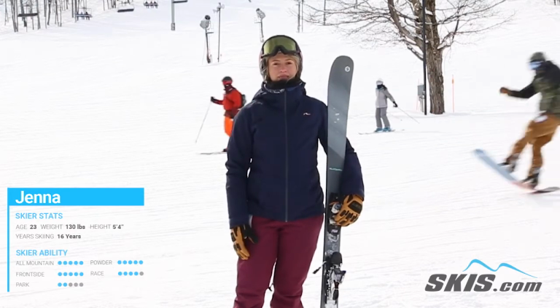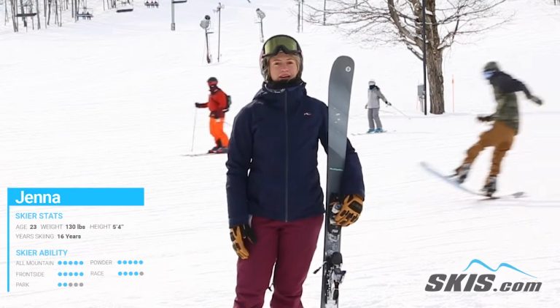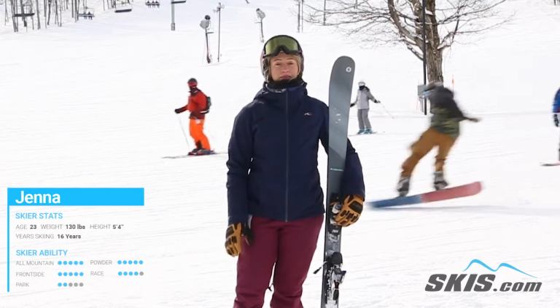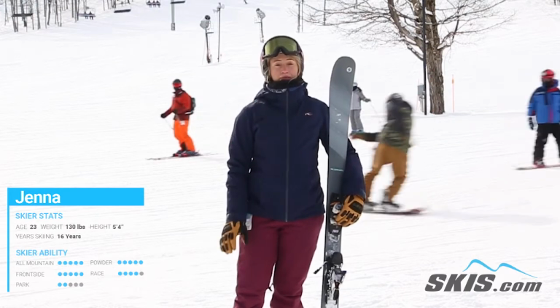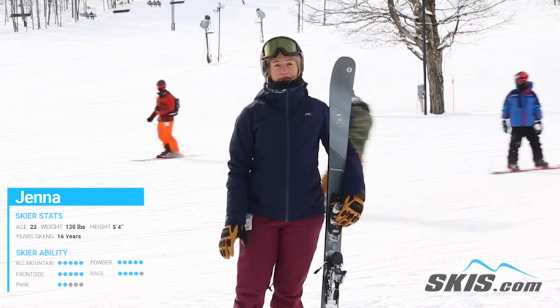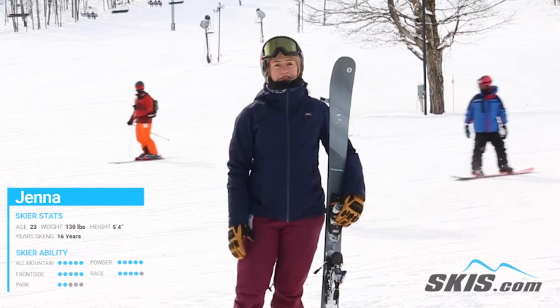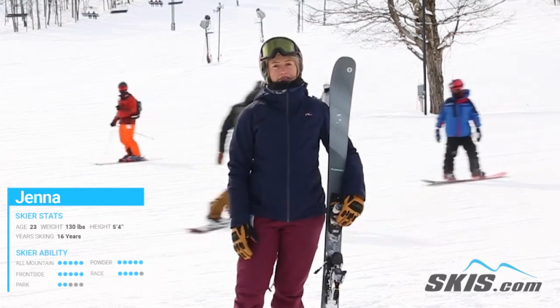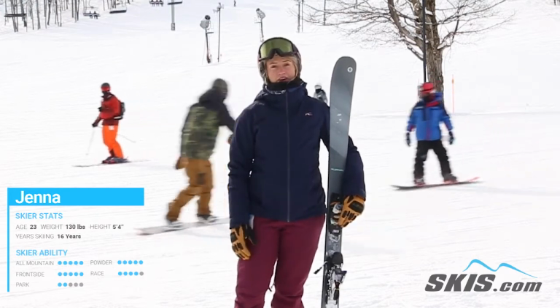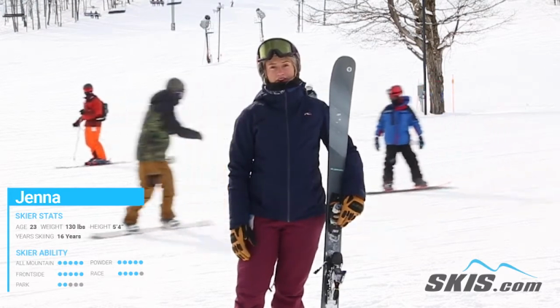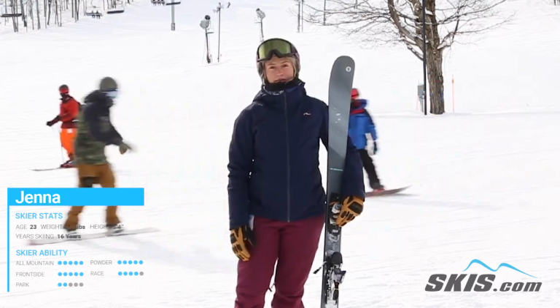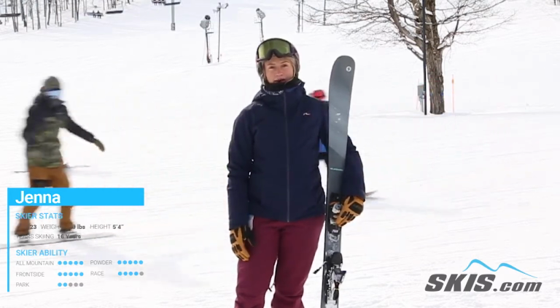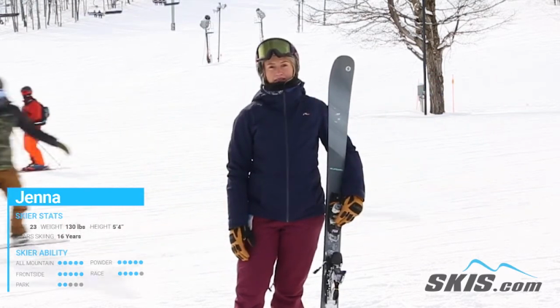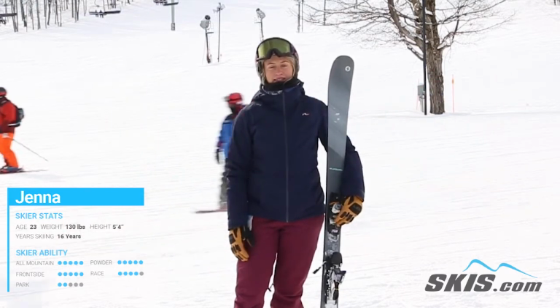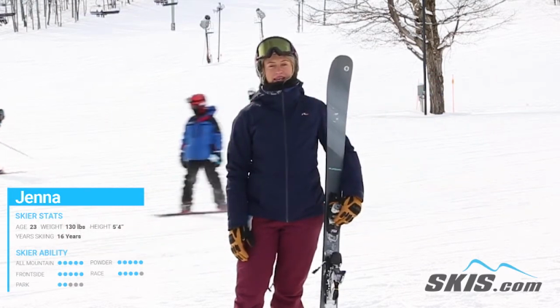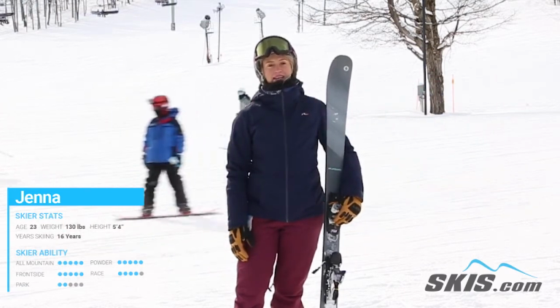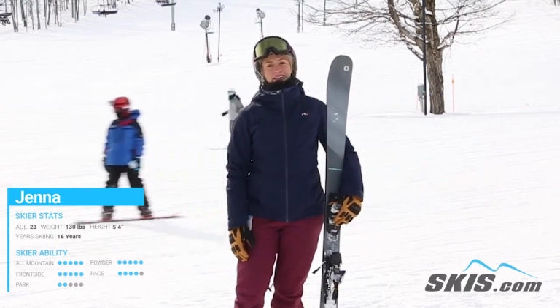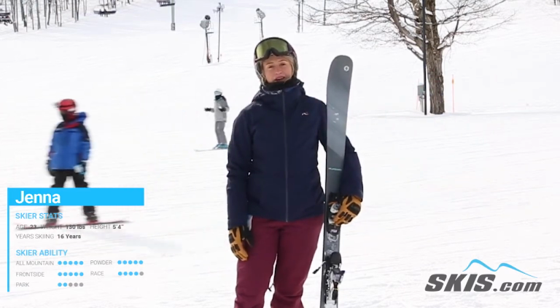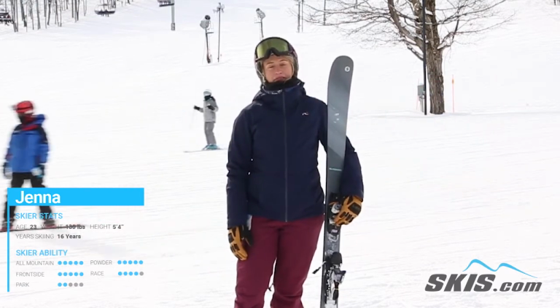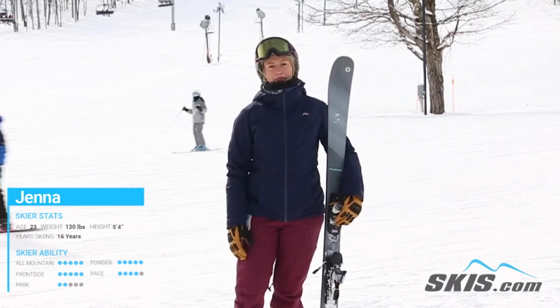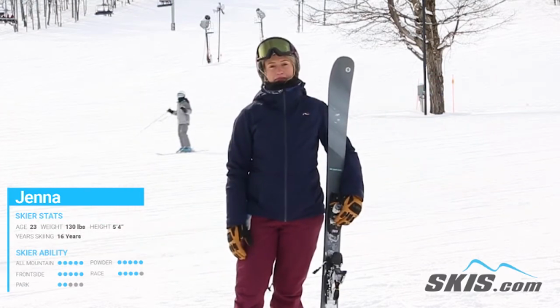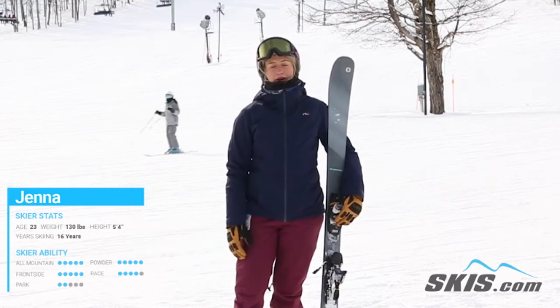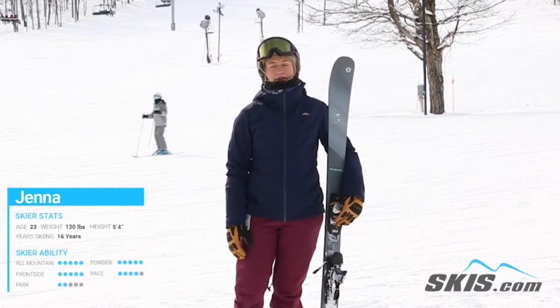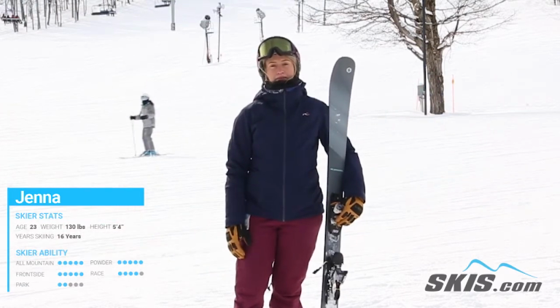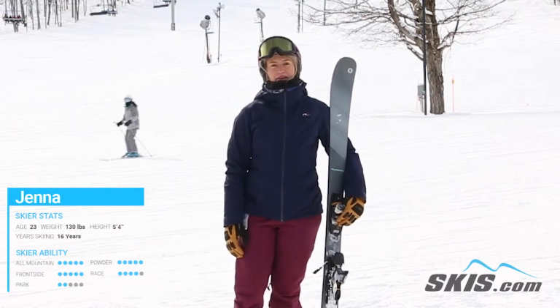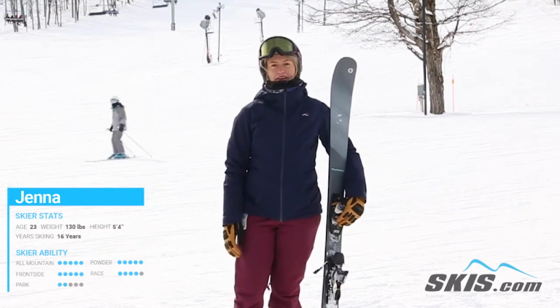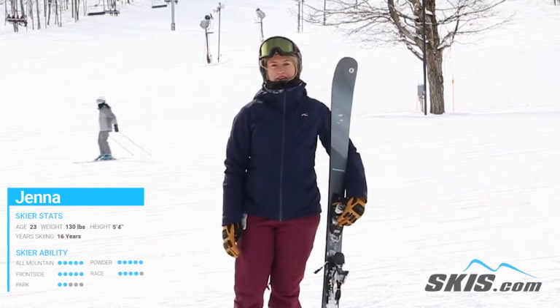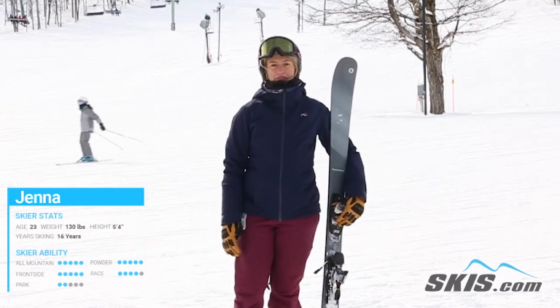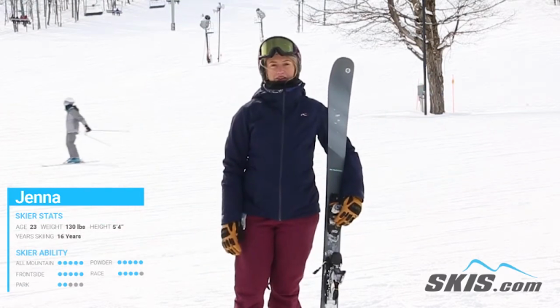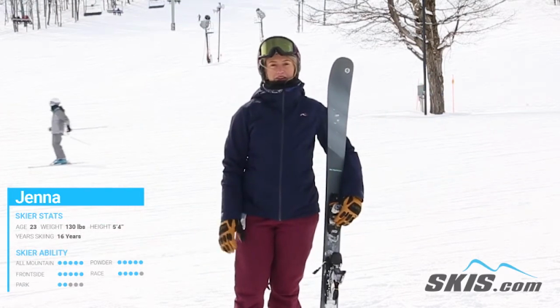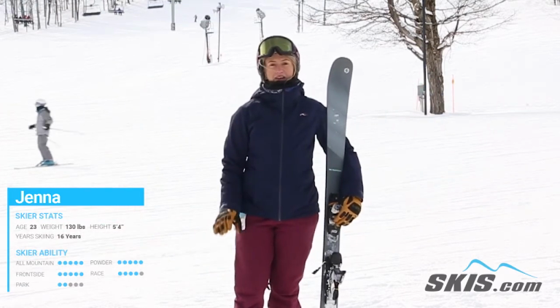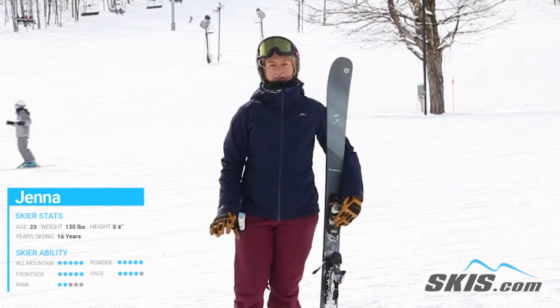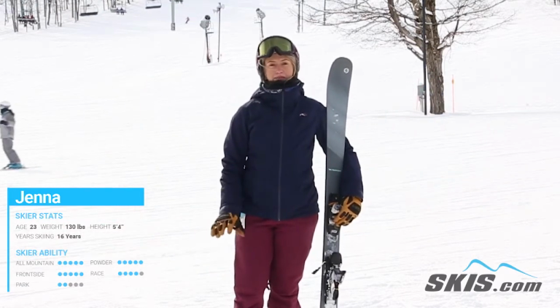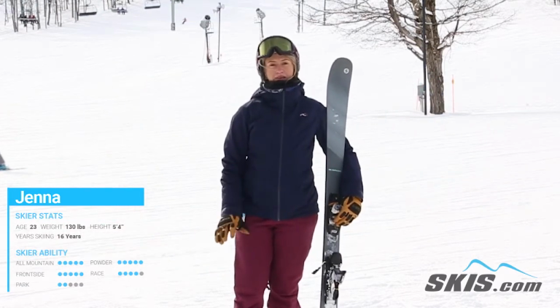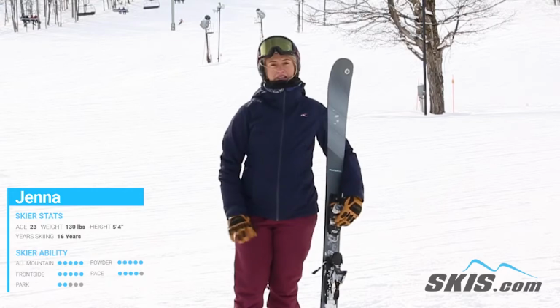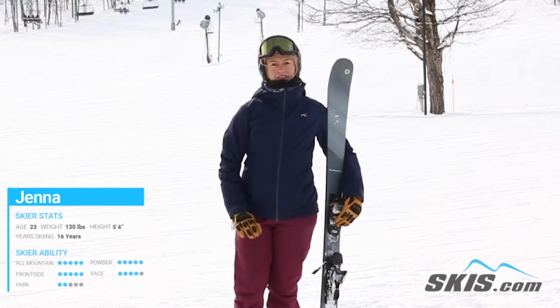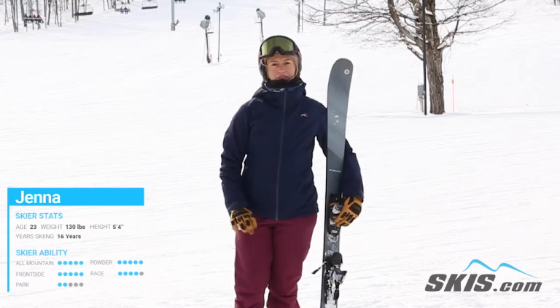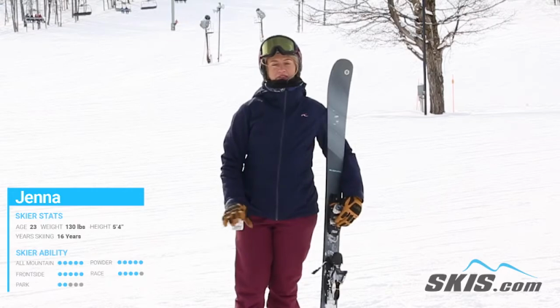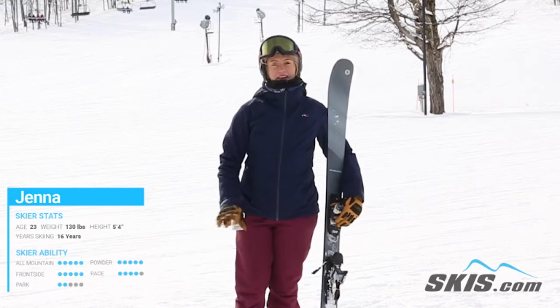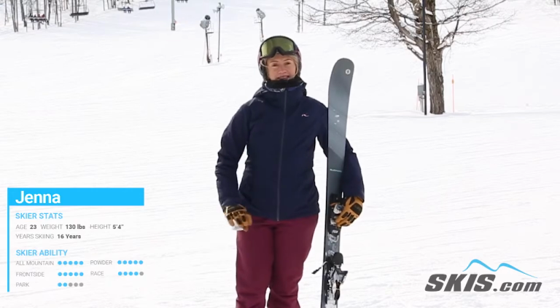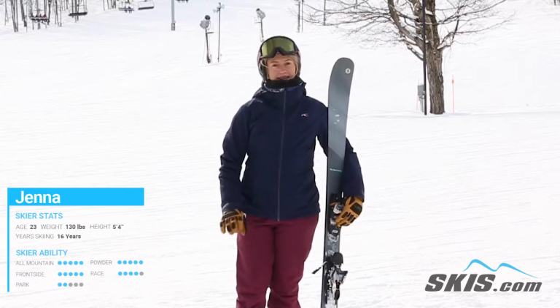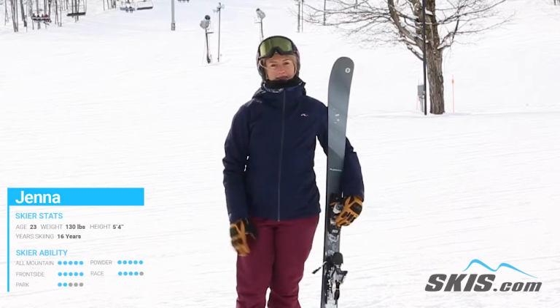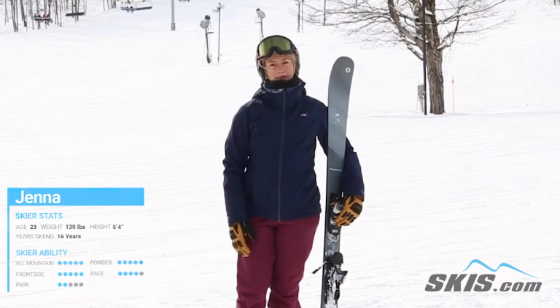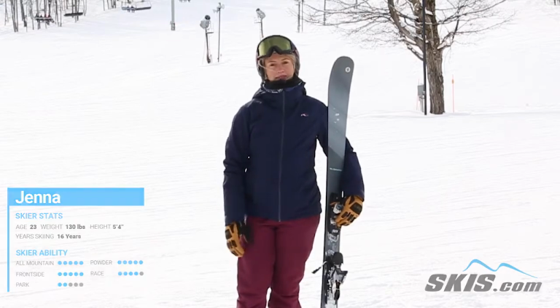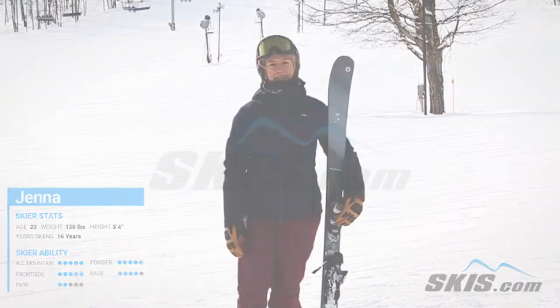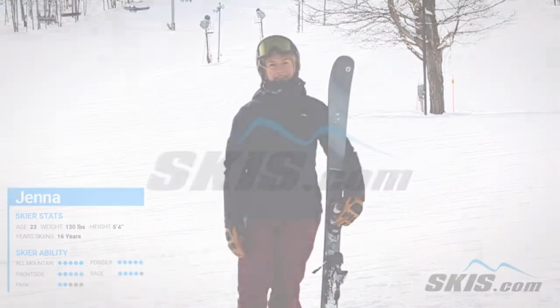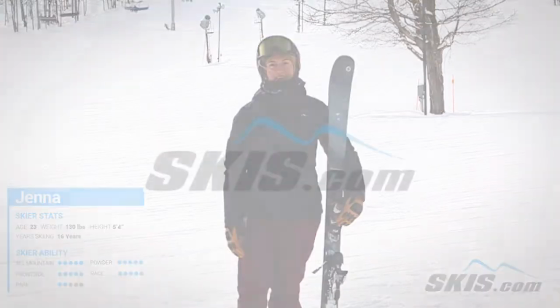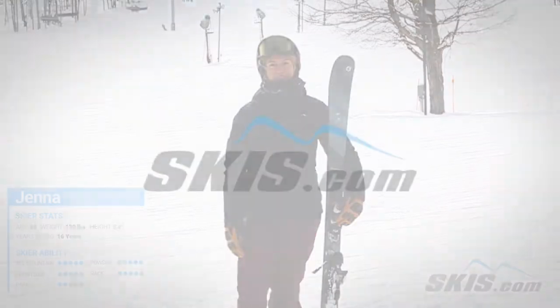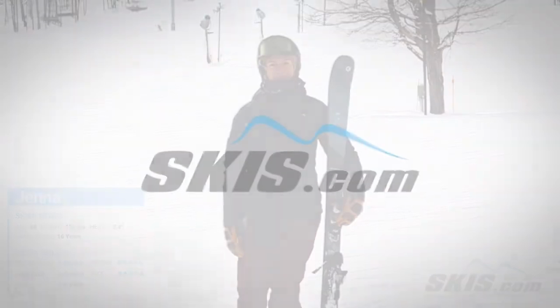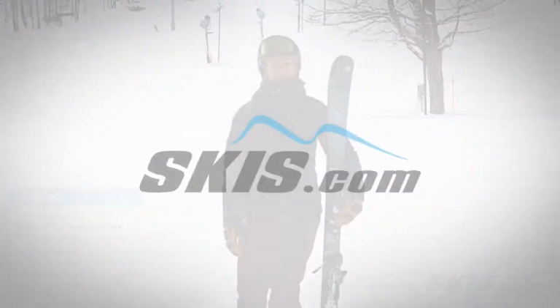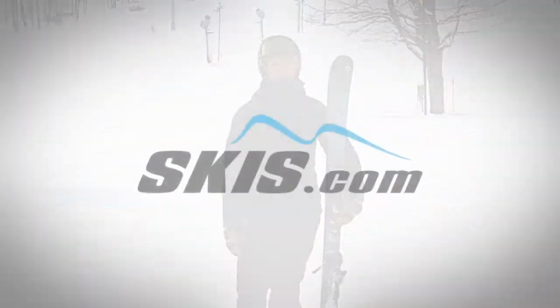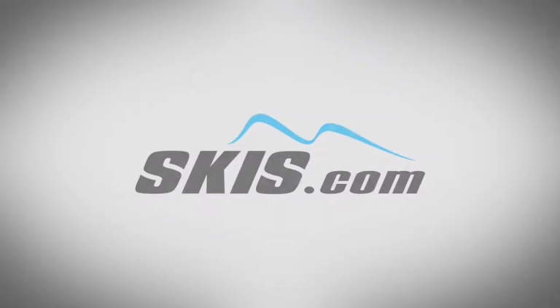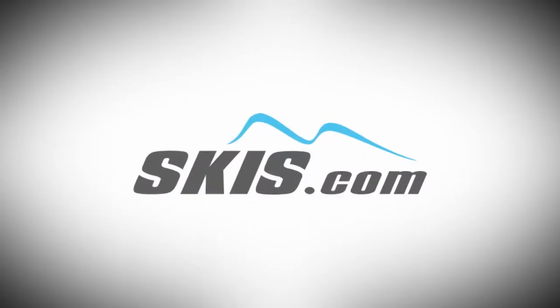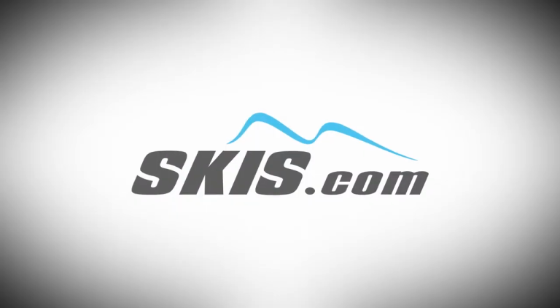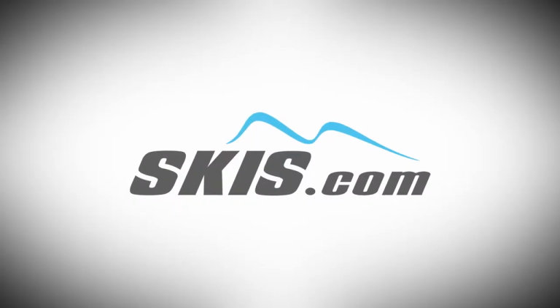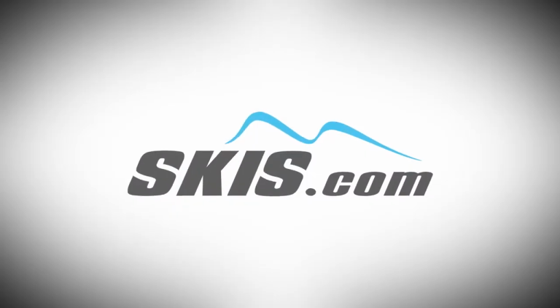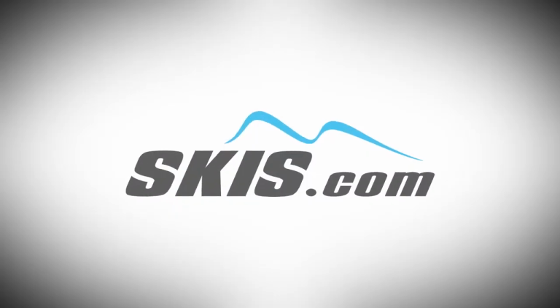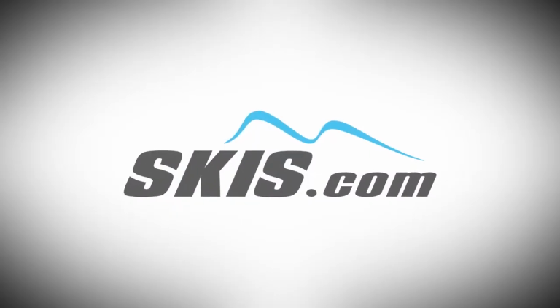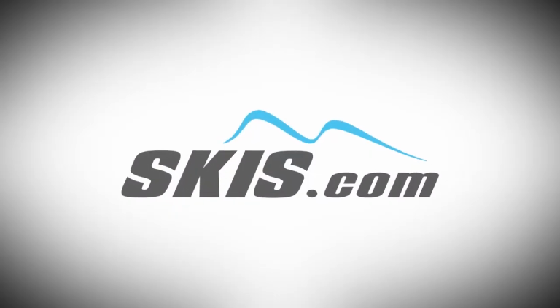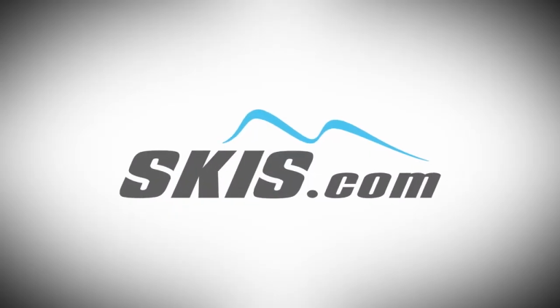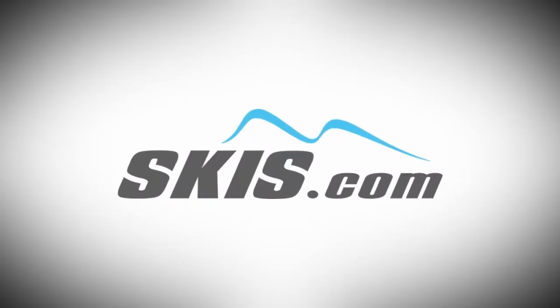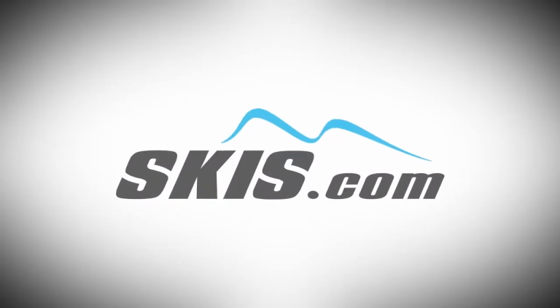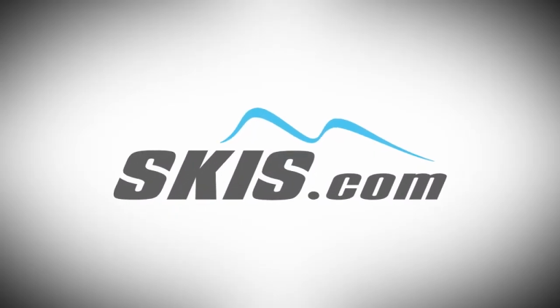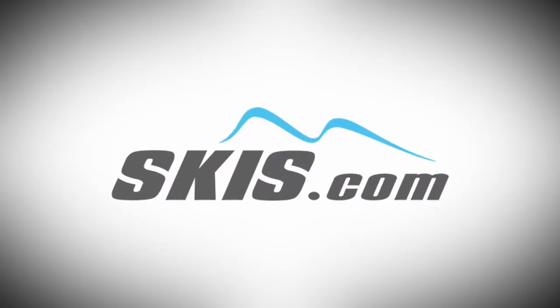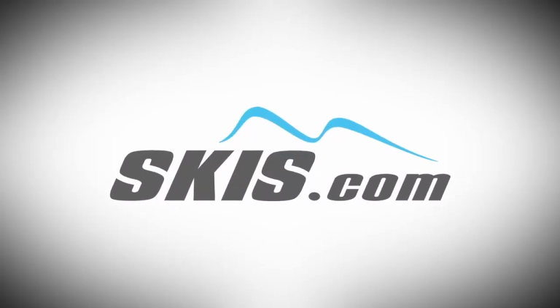It's a really fun all-mountain ski and I definitely recommend it if you're an intermediate to advanced expert skier. Thank you.